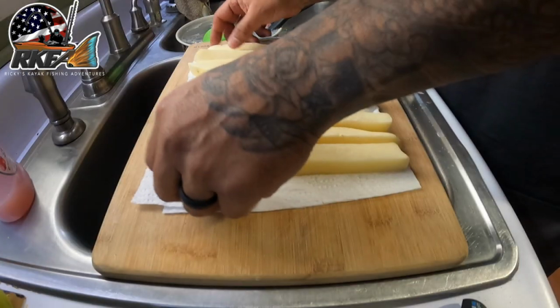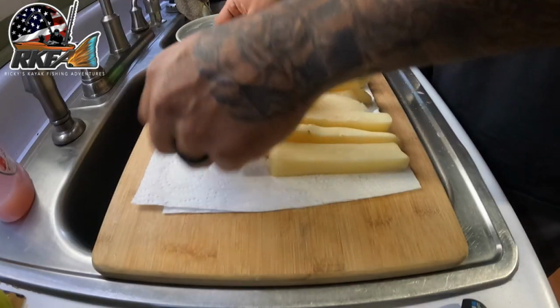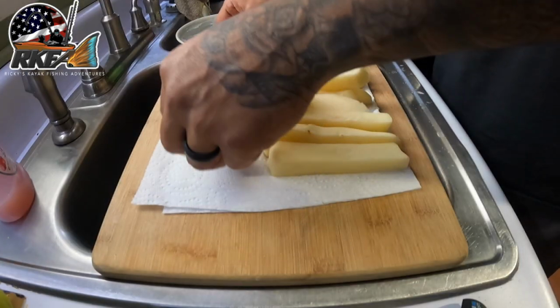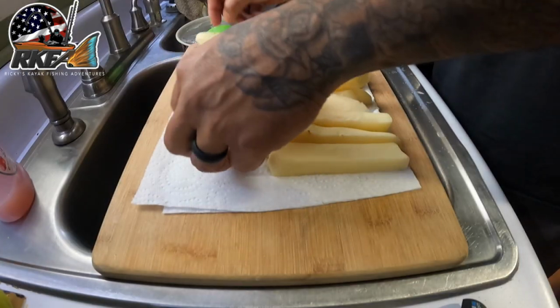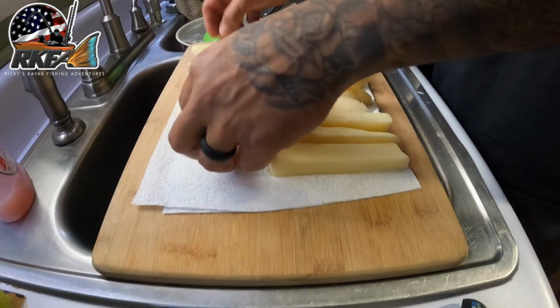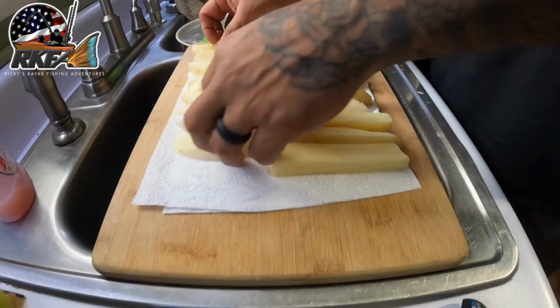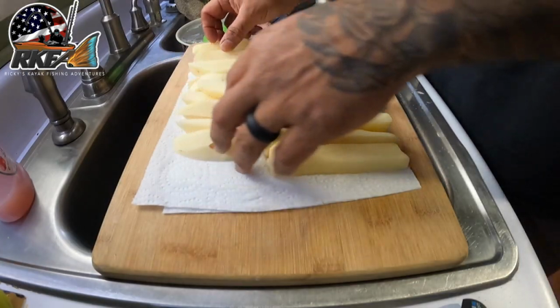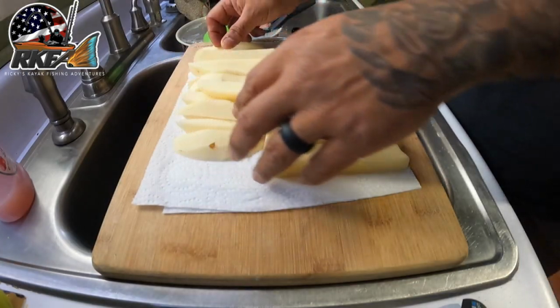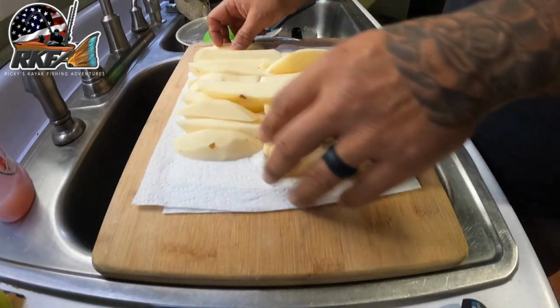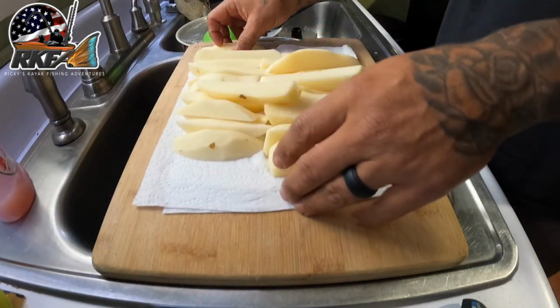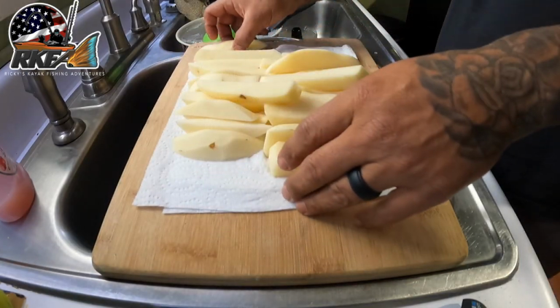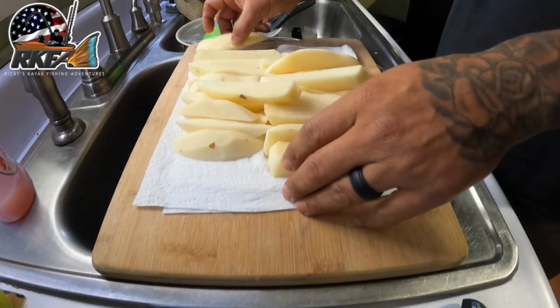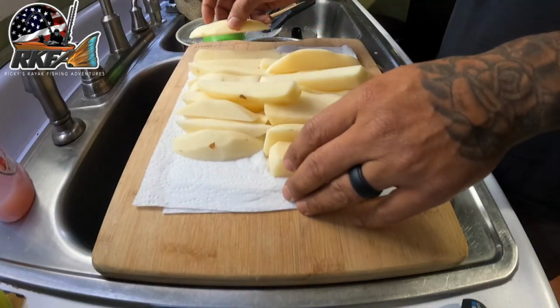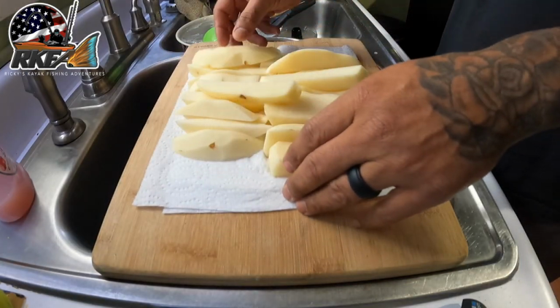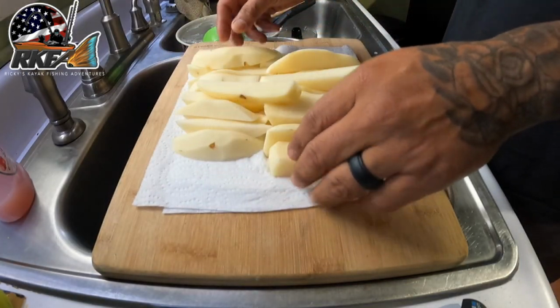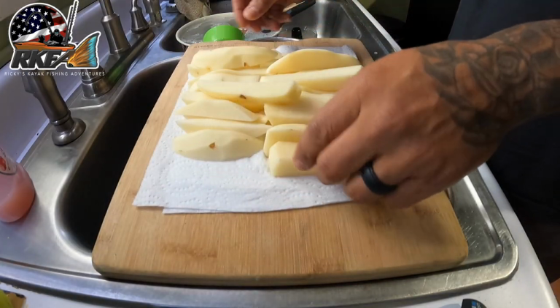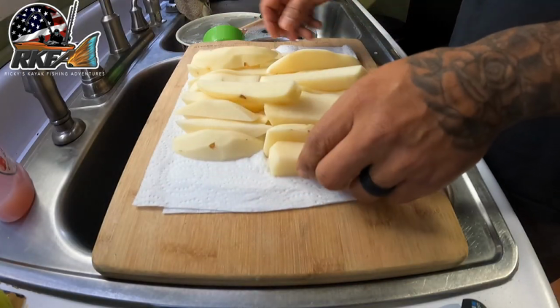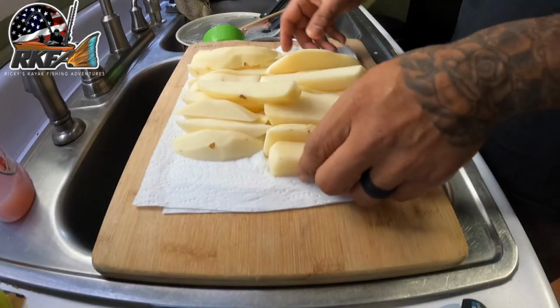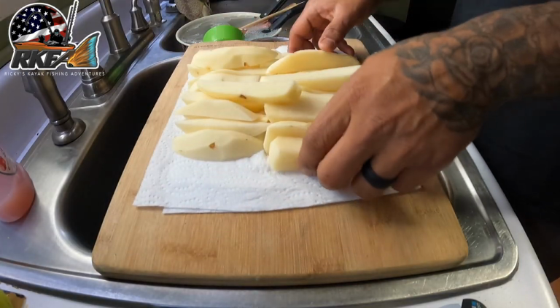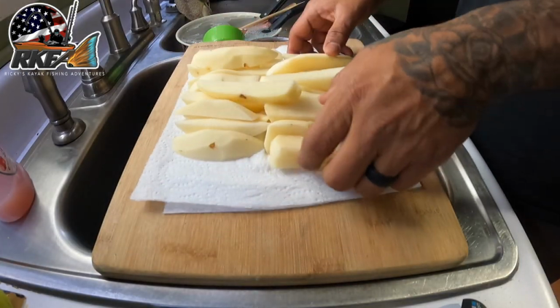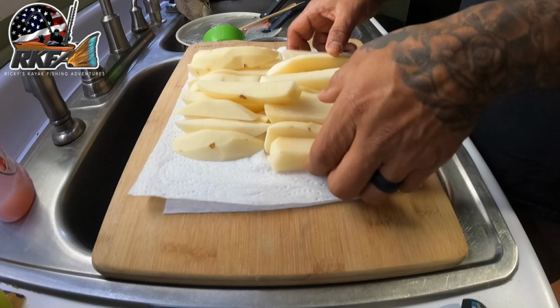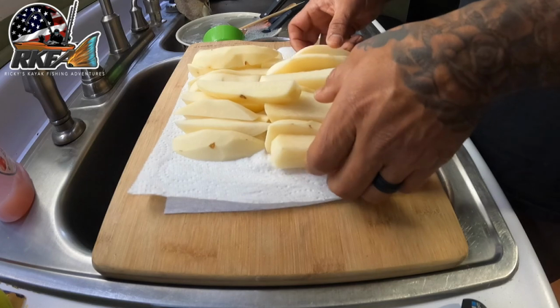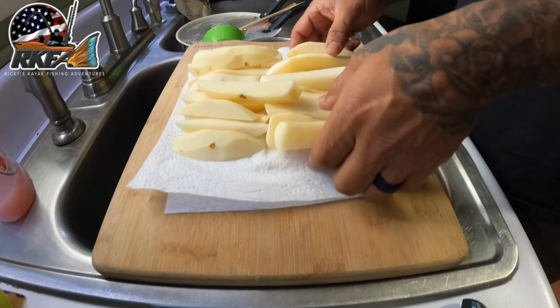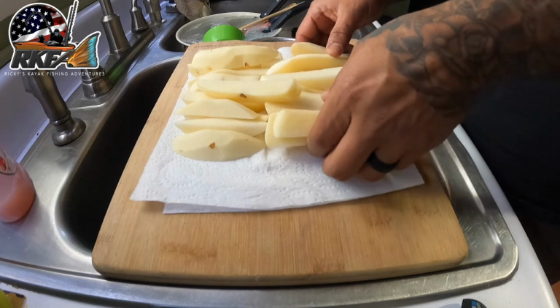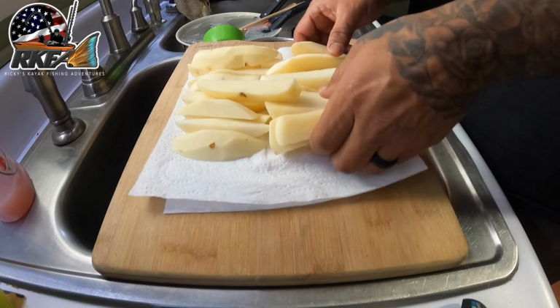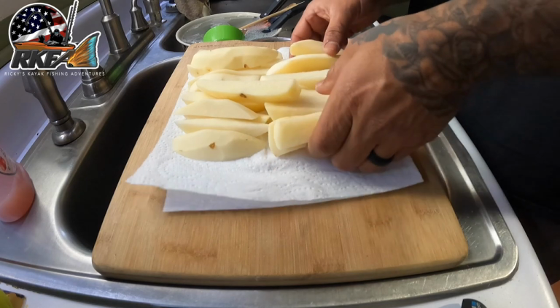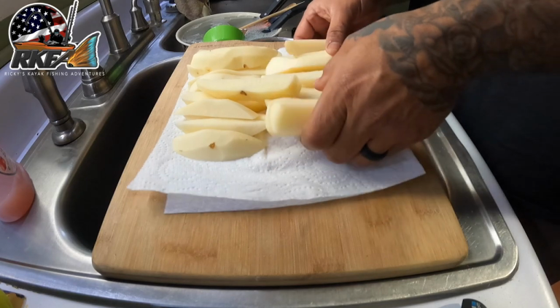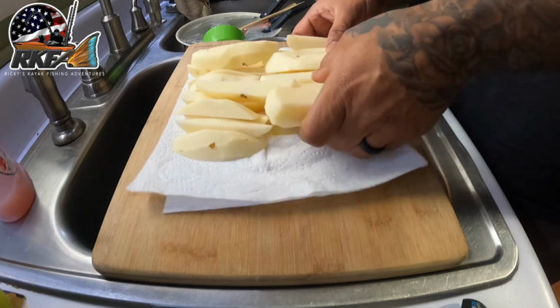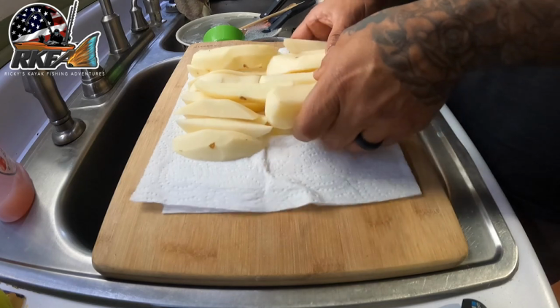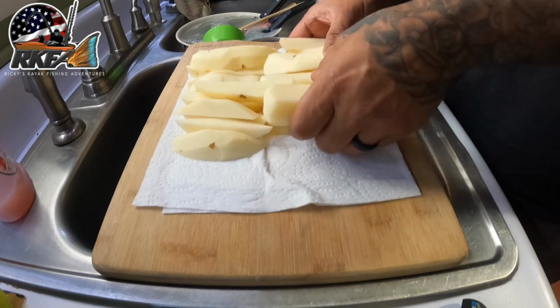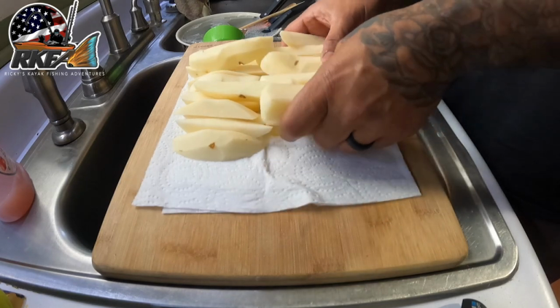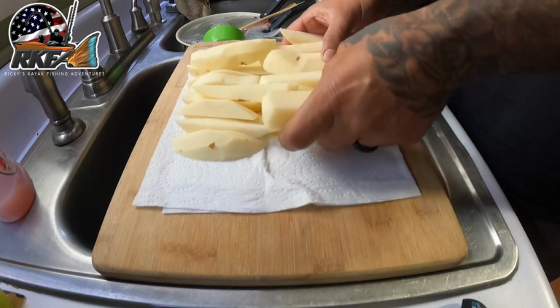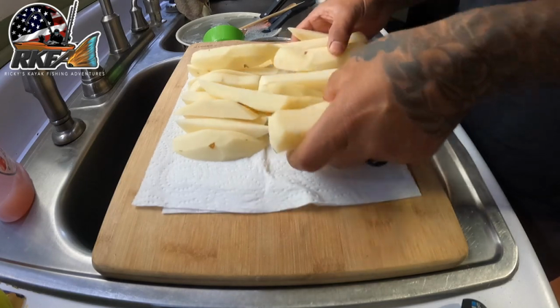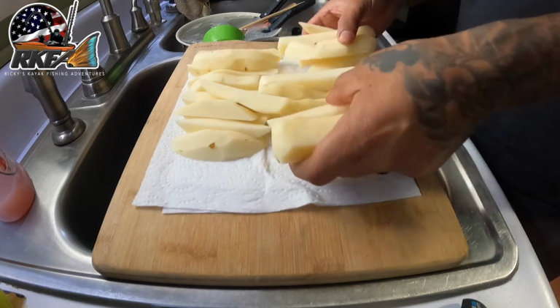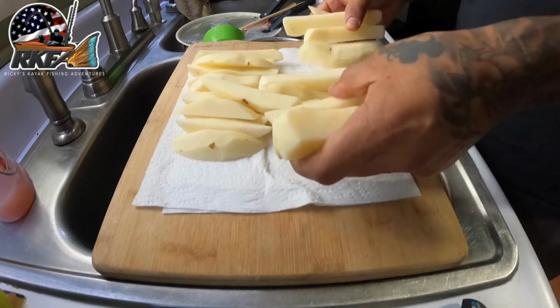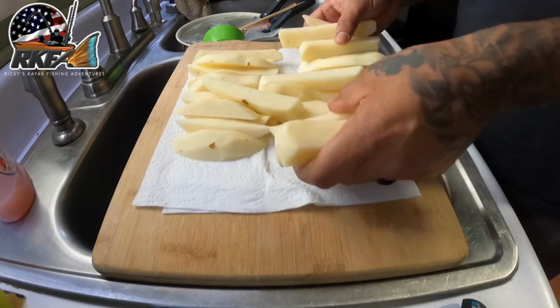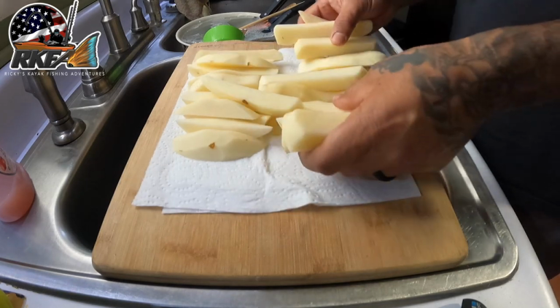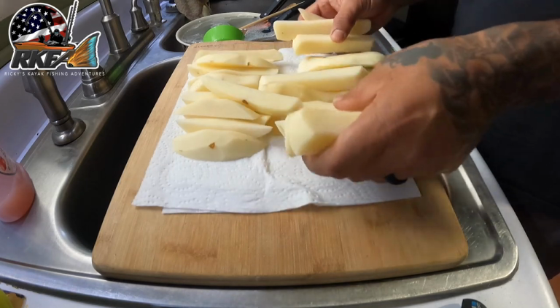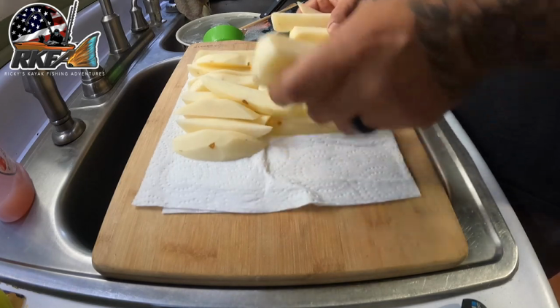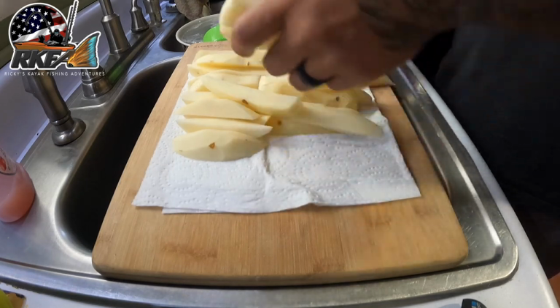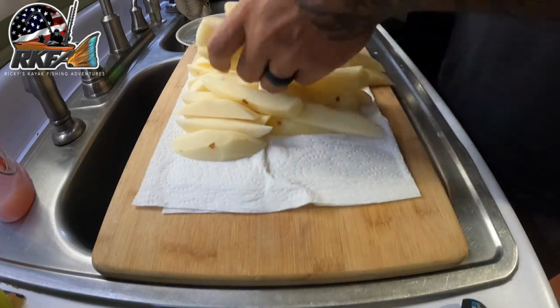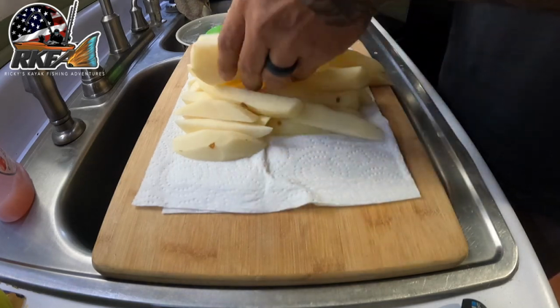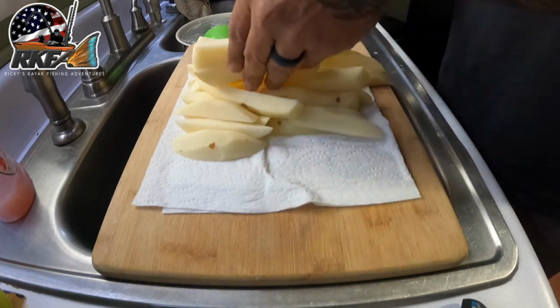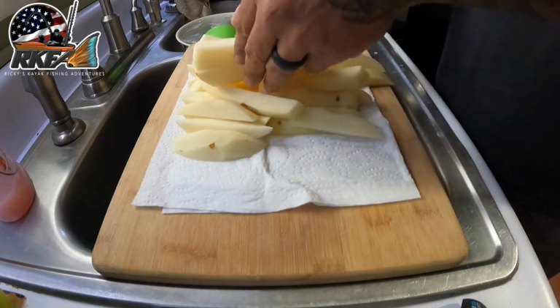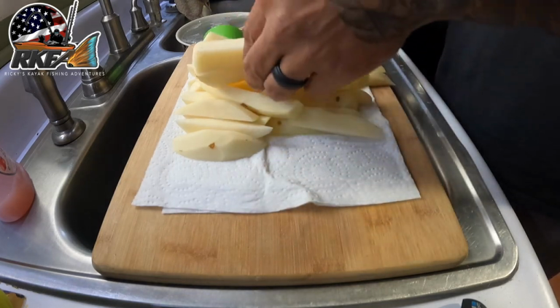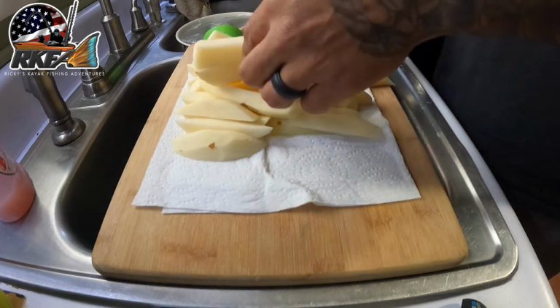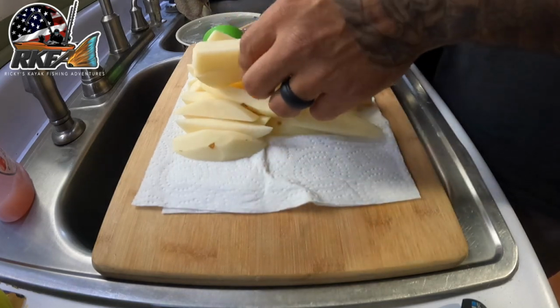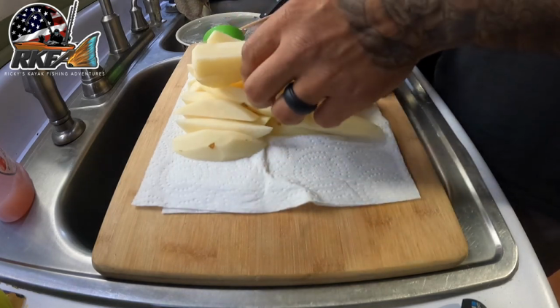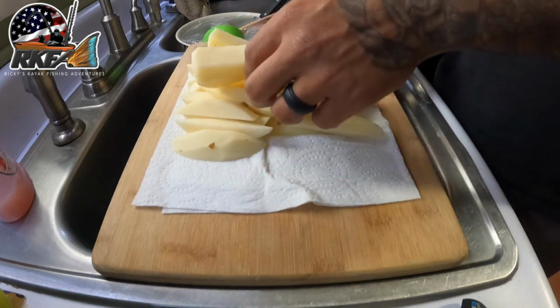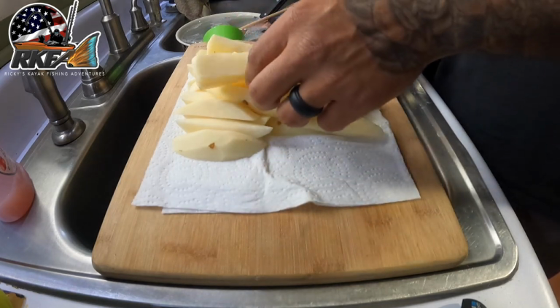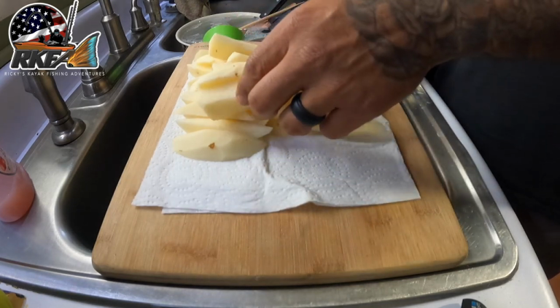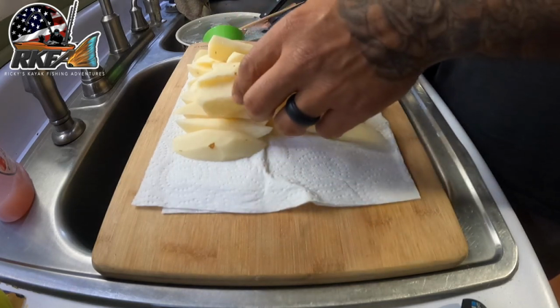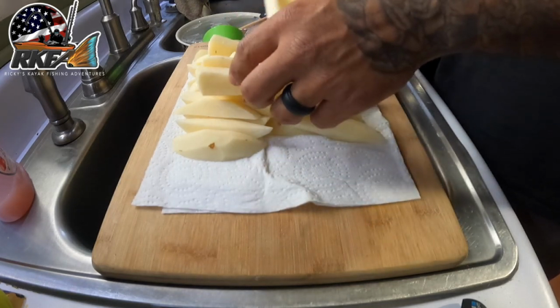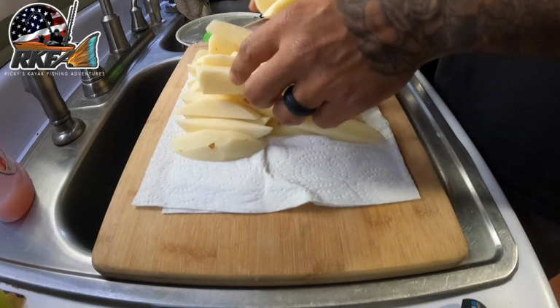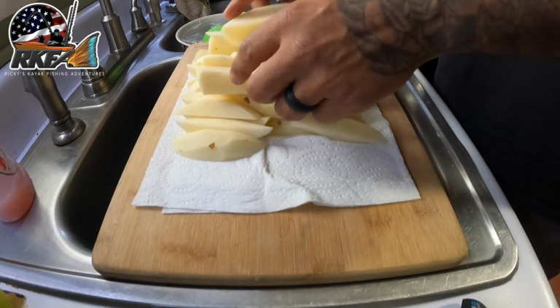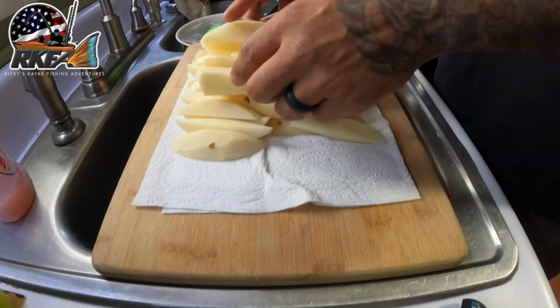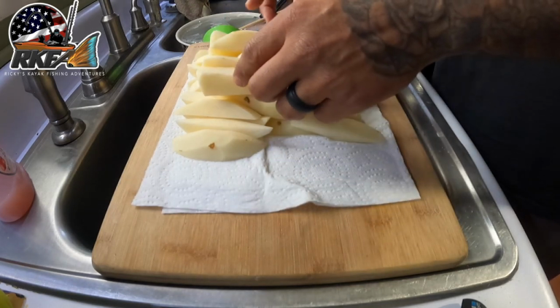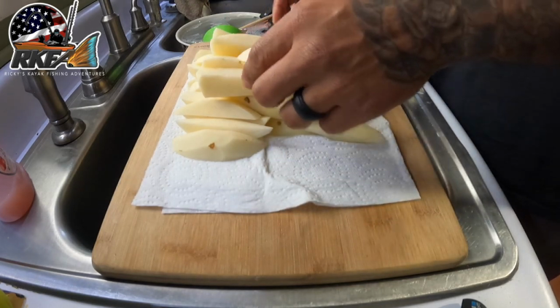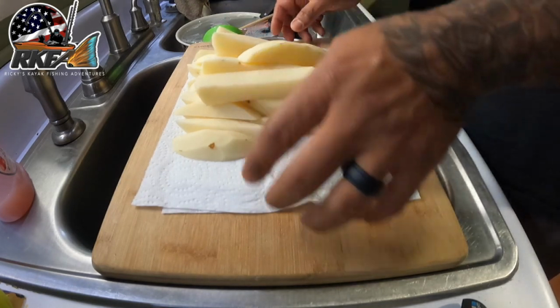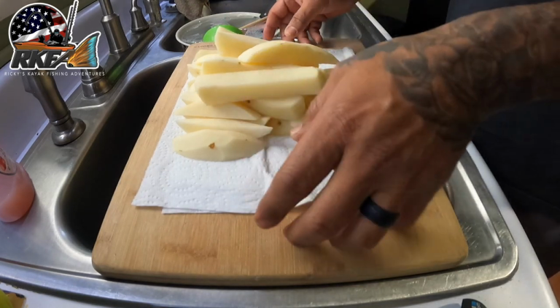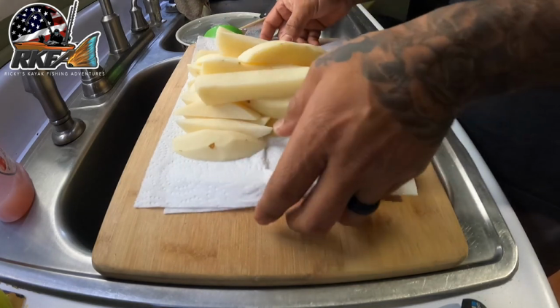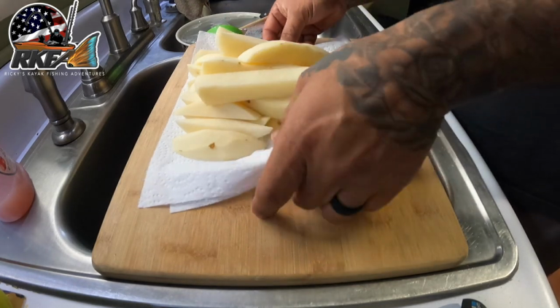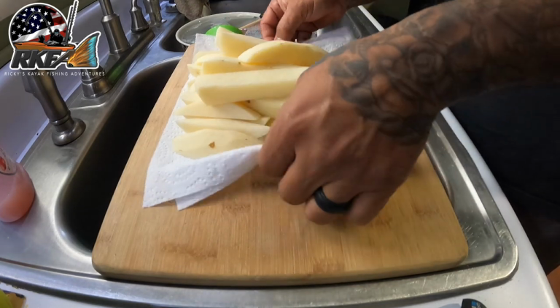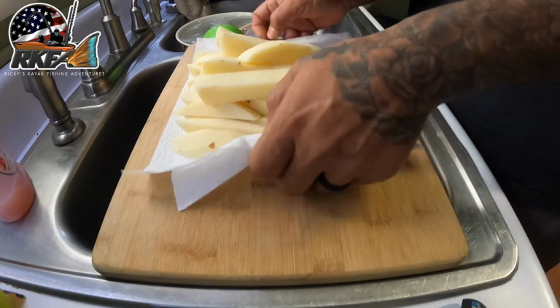Make sure your fries are completely dry — pat them down with a paper towel so that the oil doesn't splash all over.